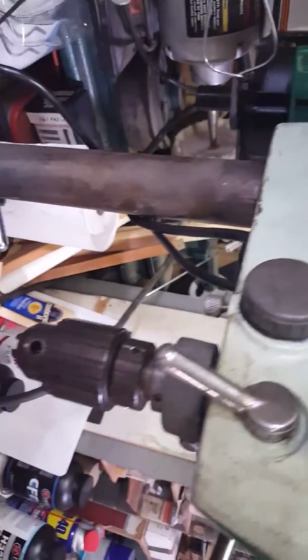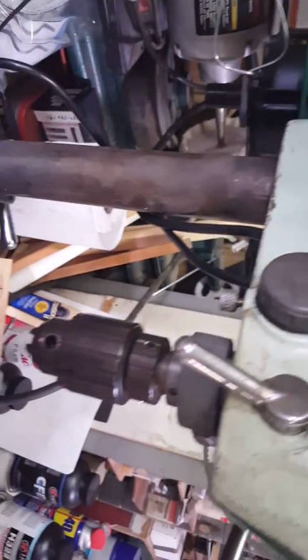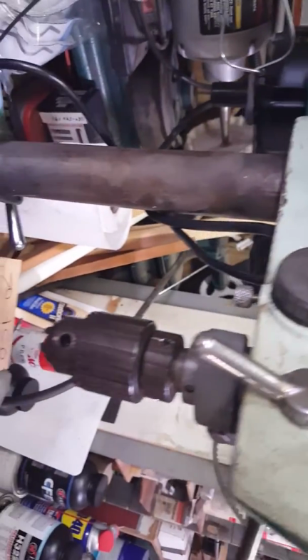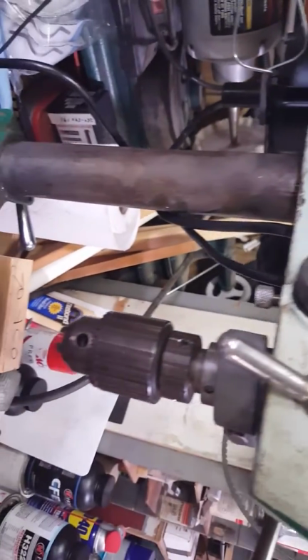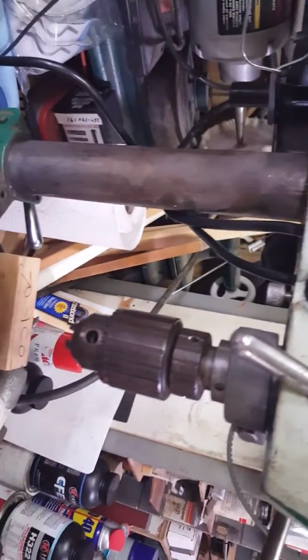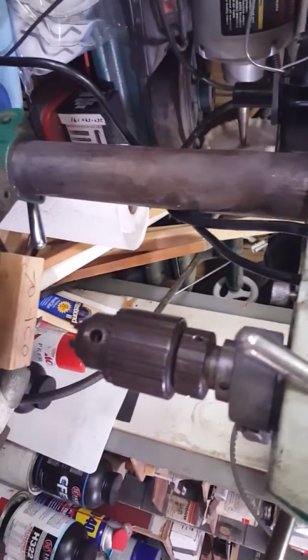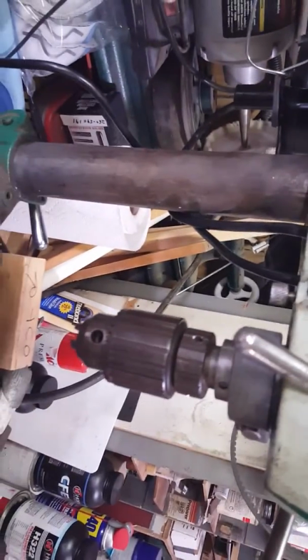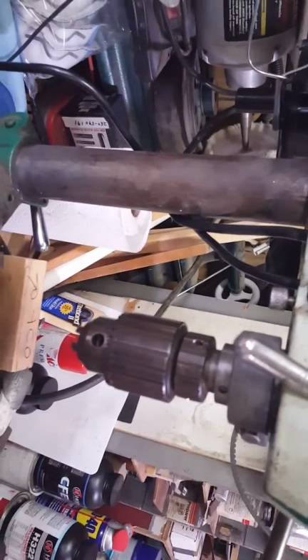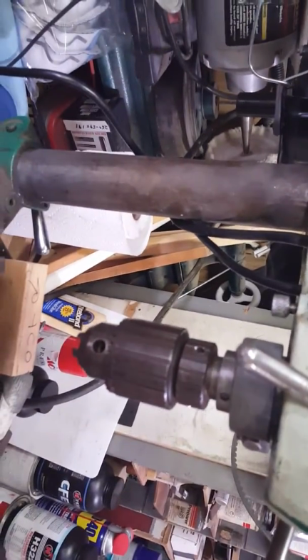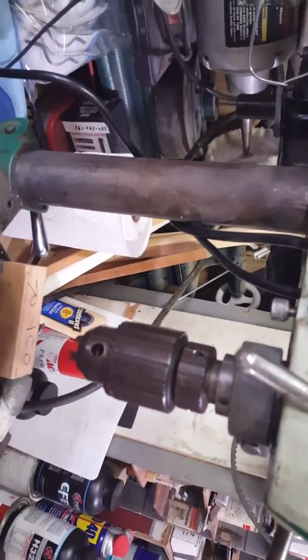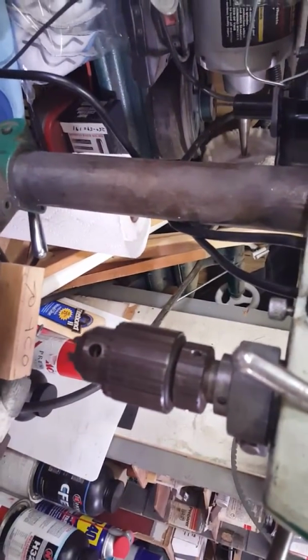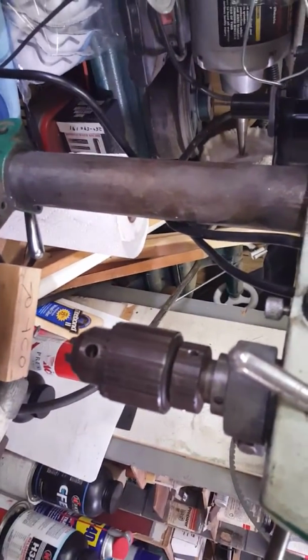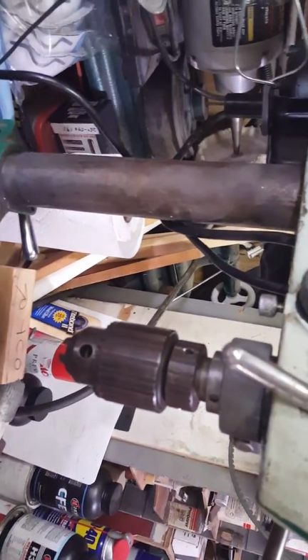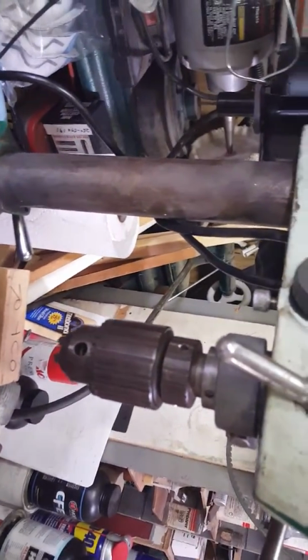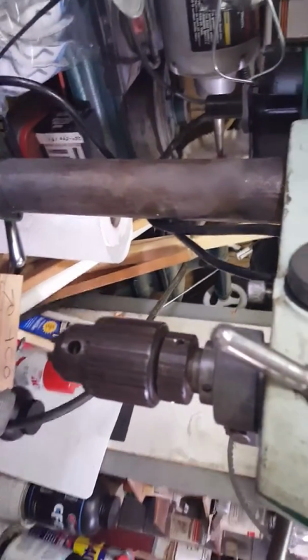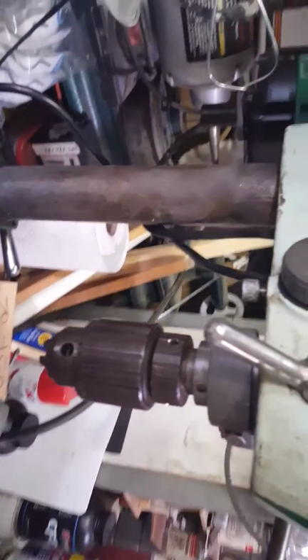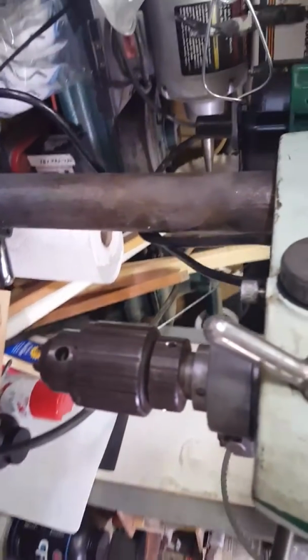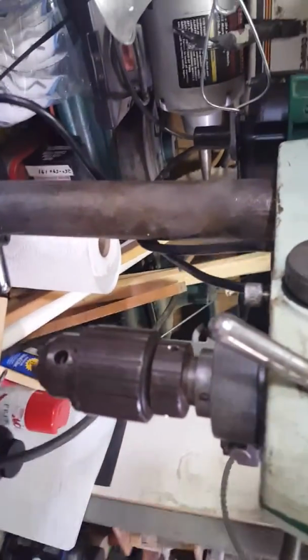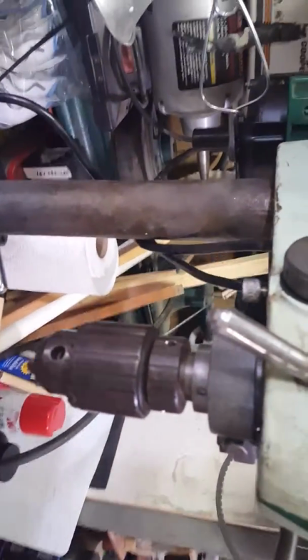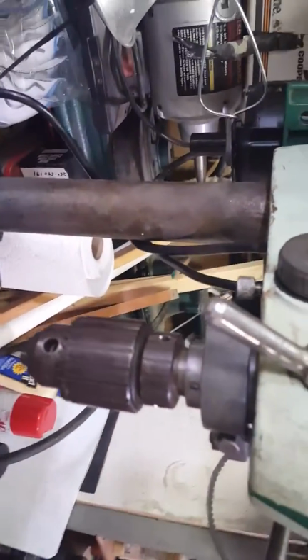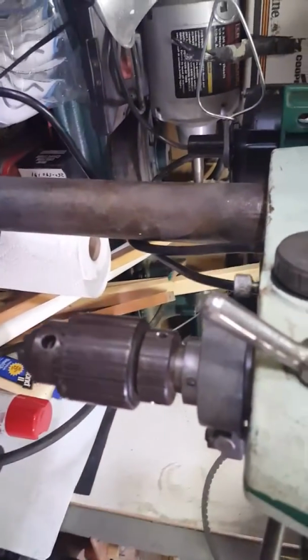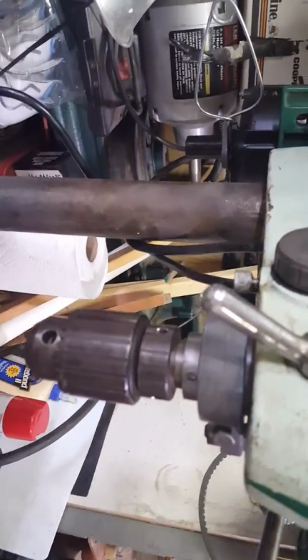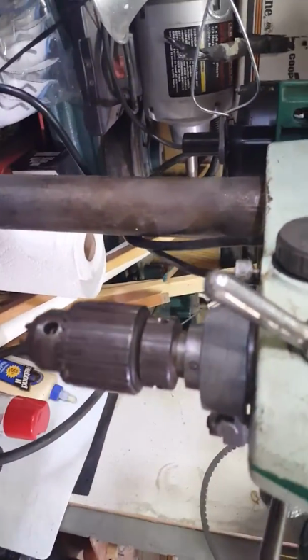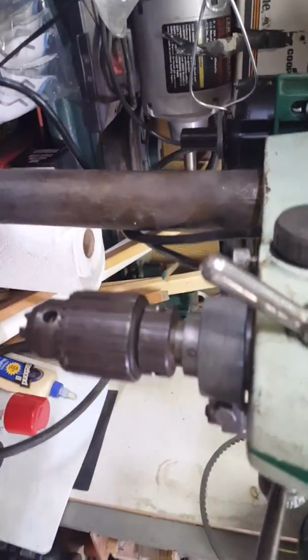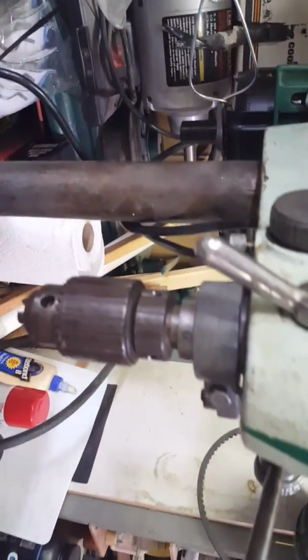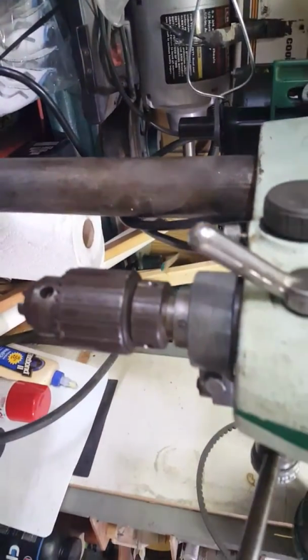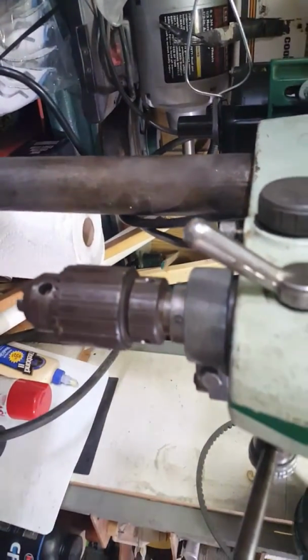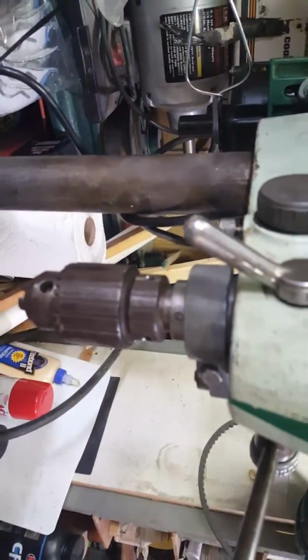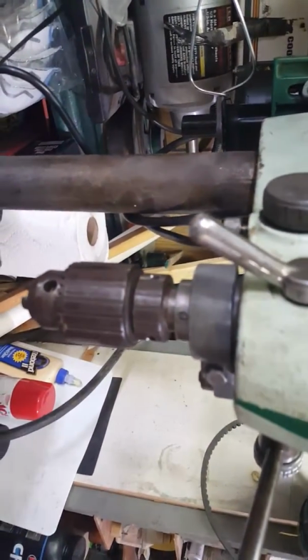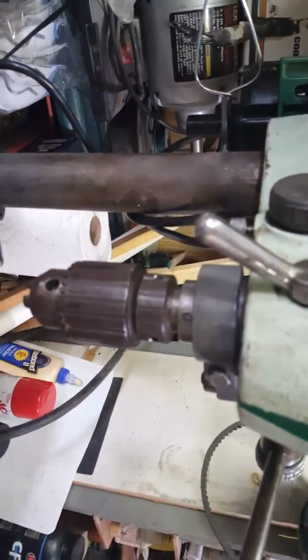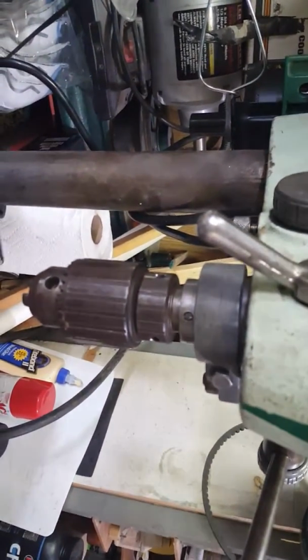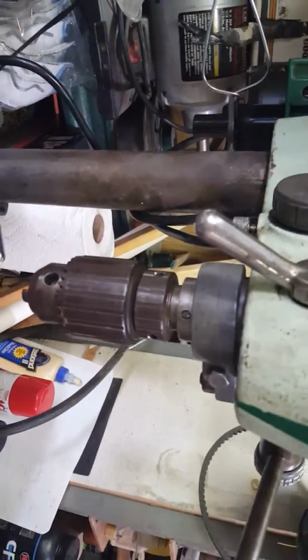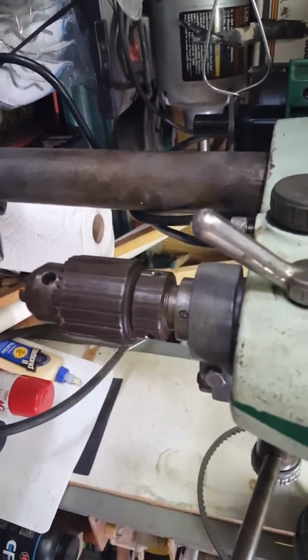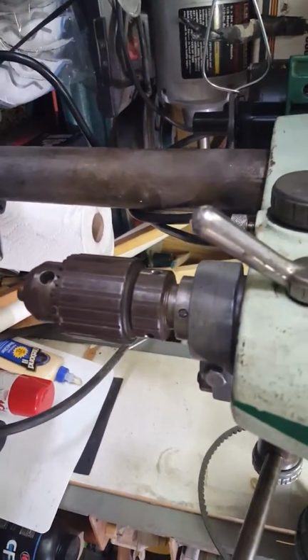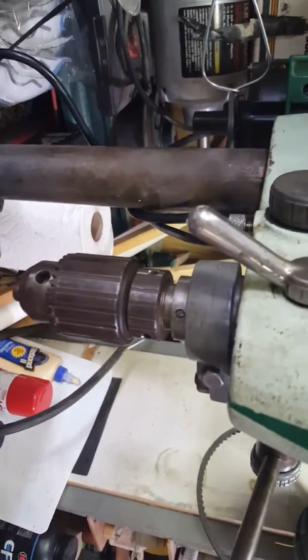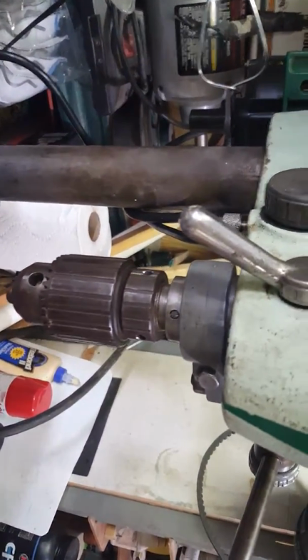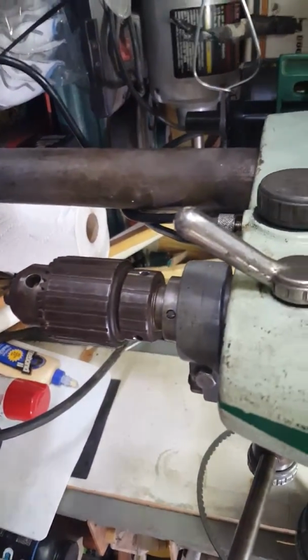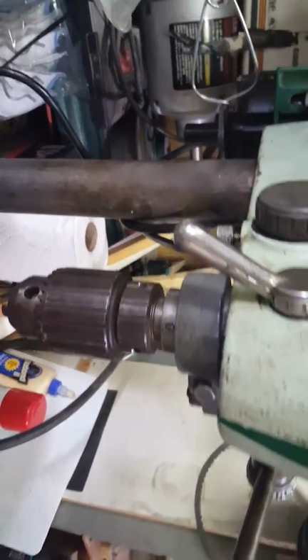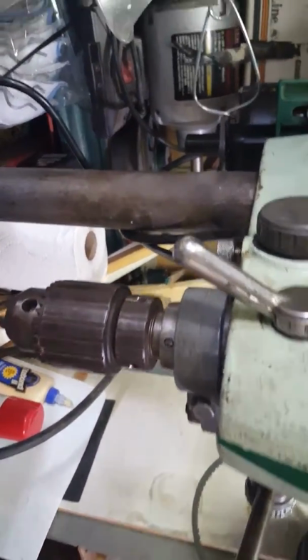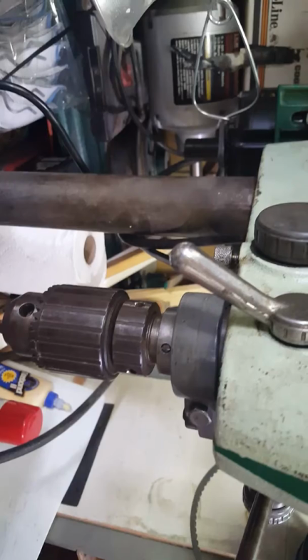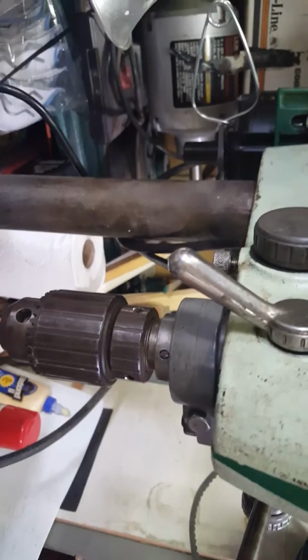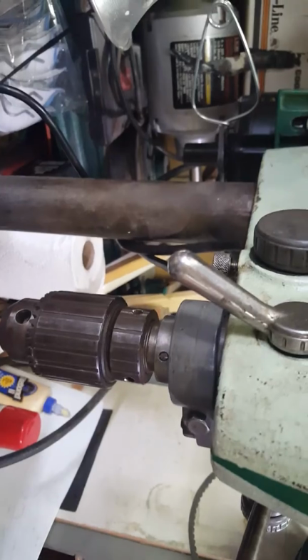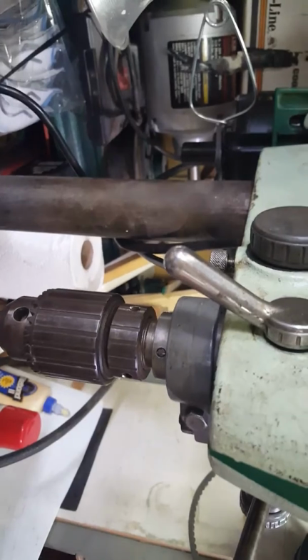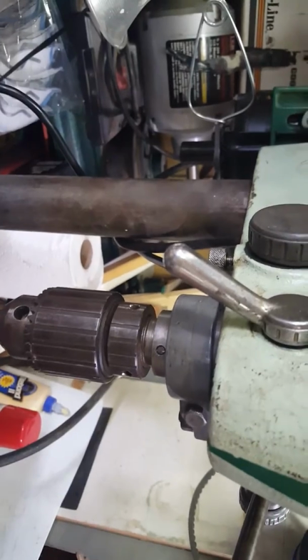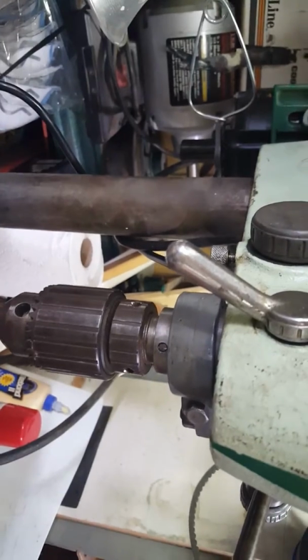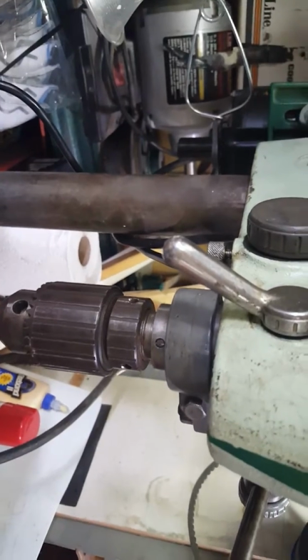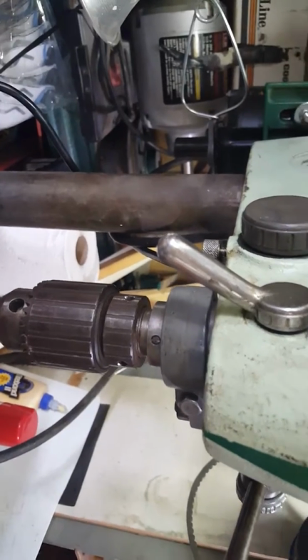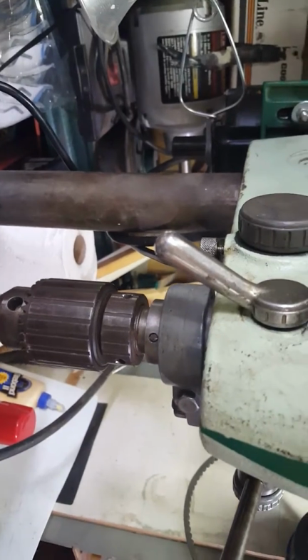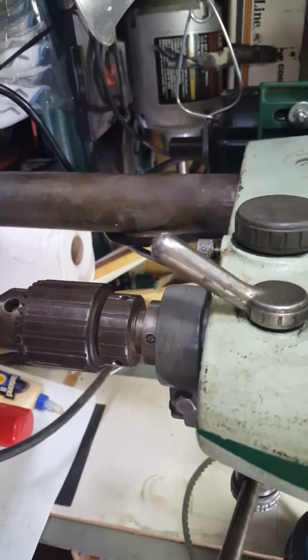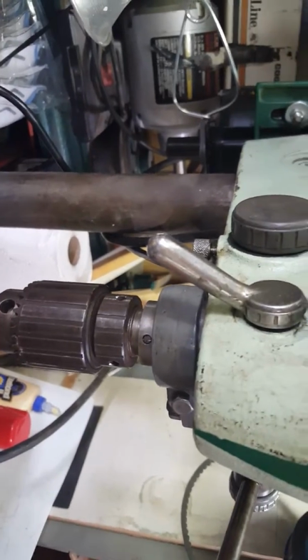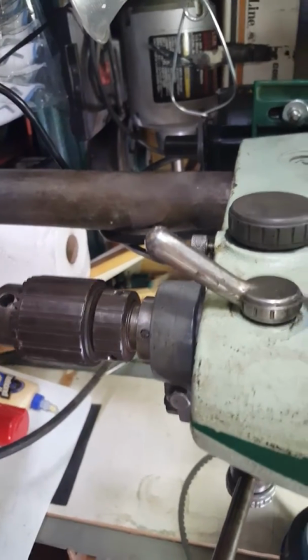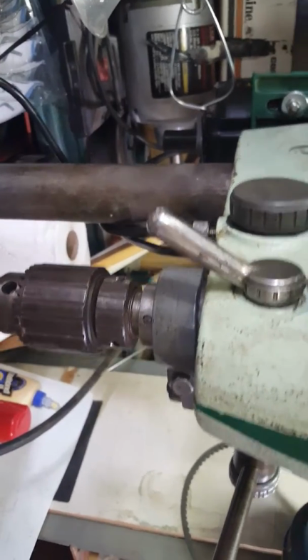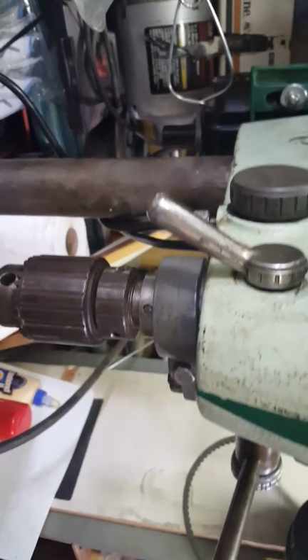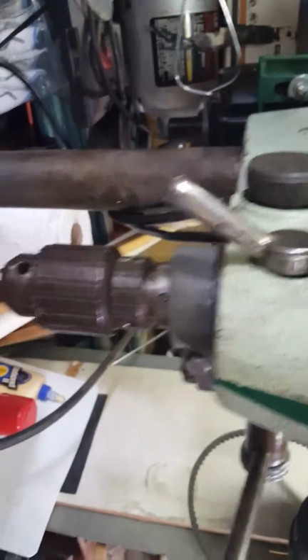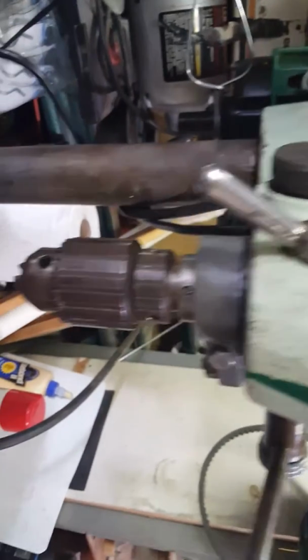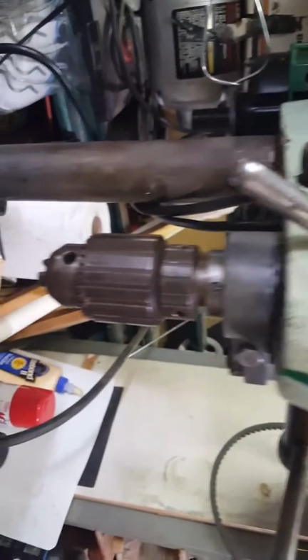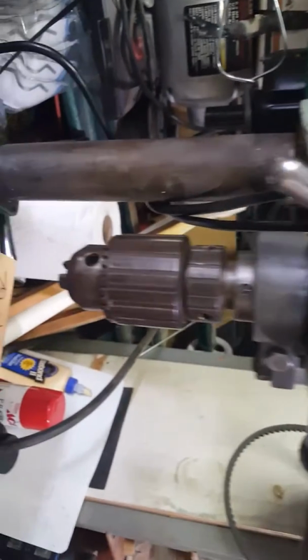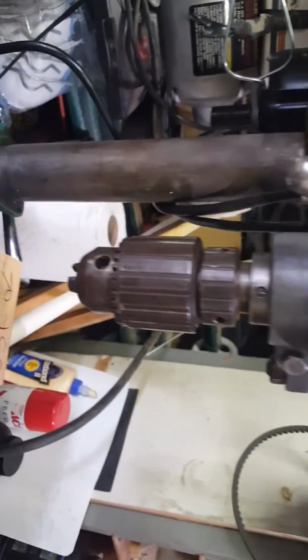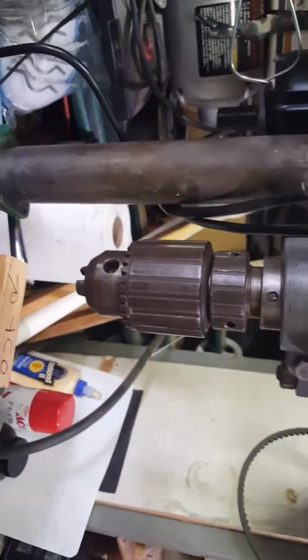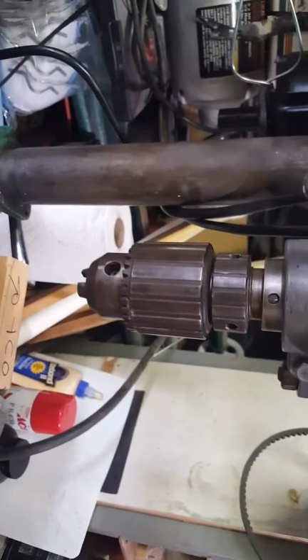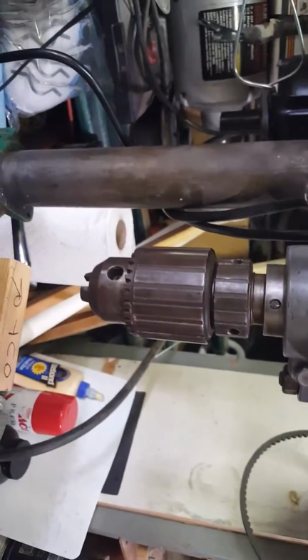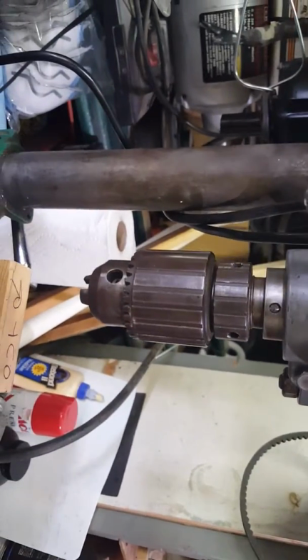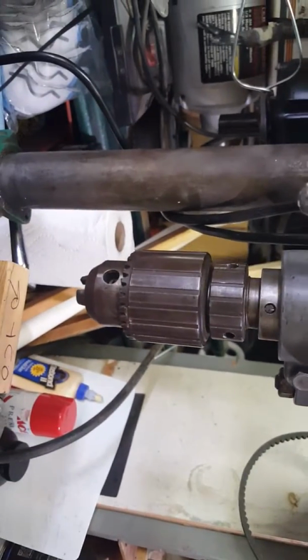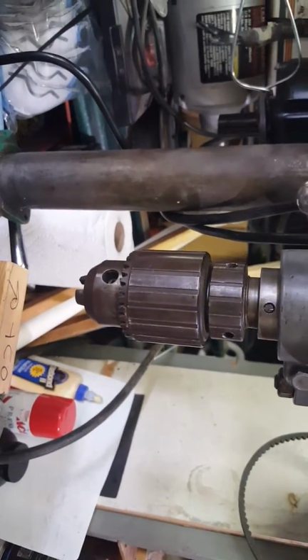It's not brand new, but it drills like brand new — that's what I'm happy about. Okay, see ya.